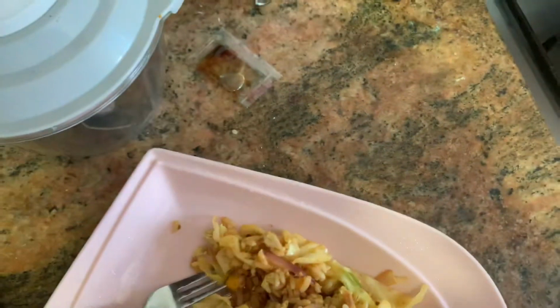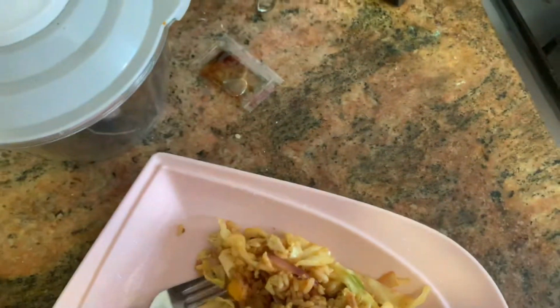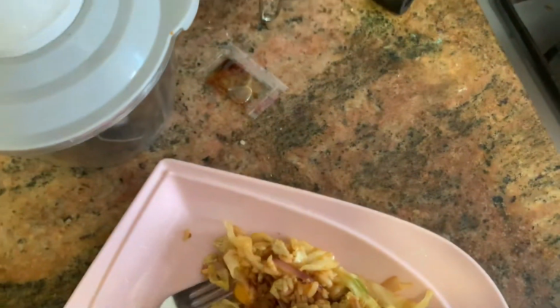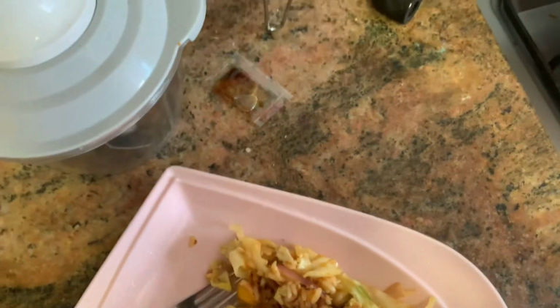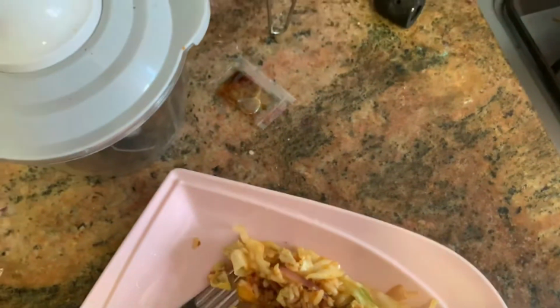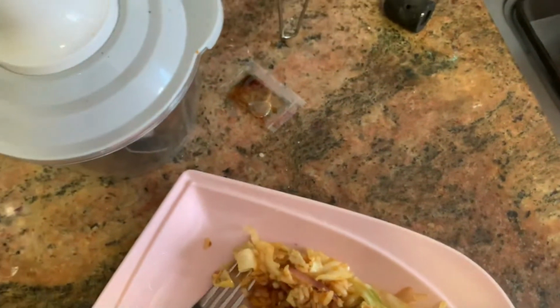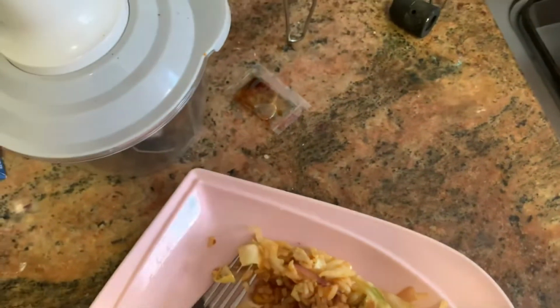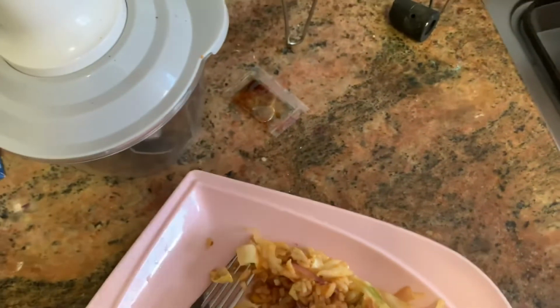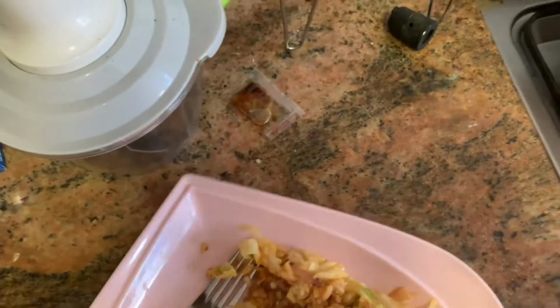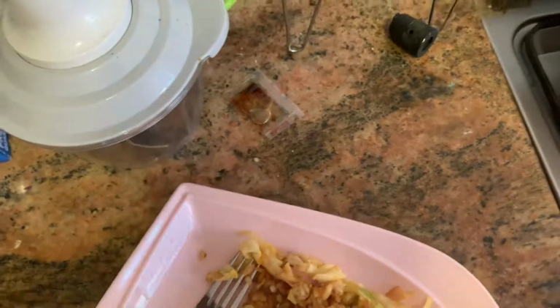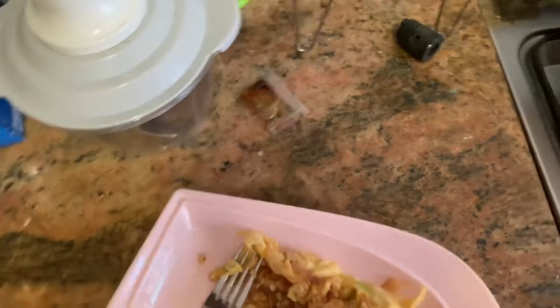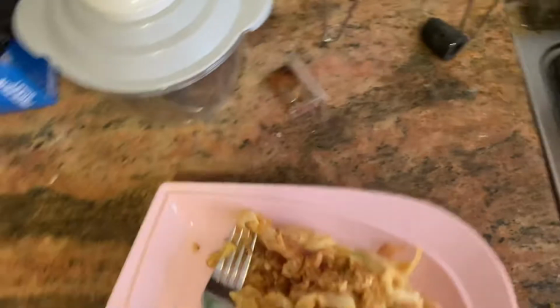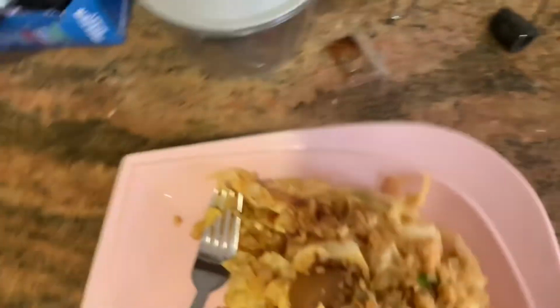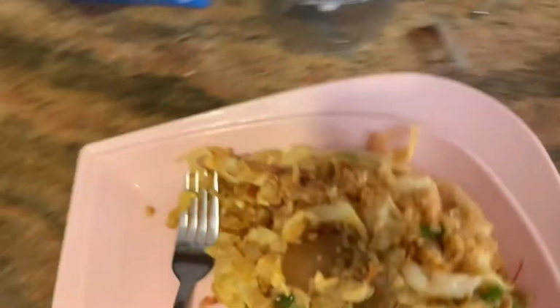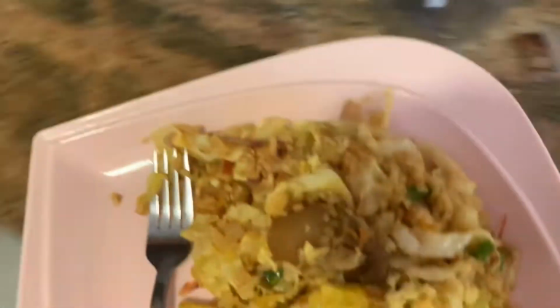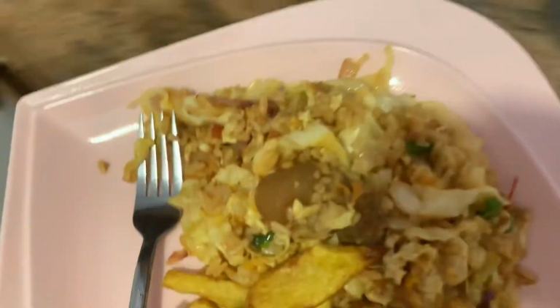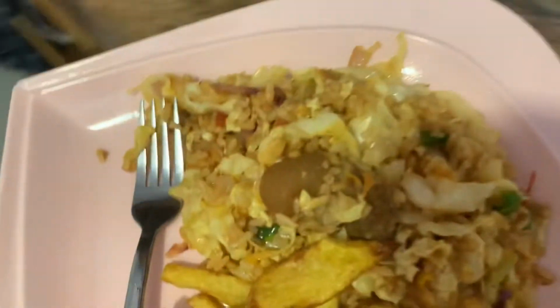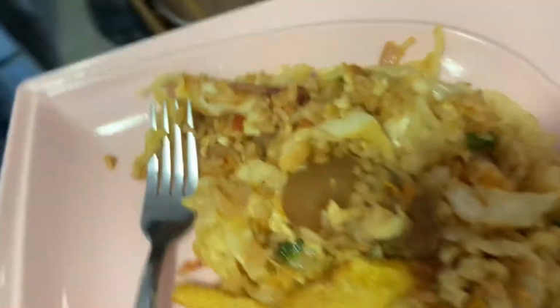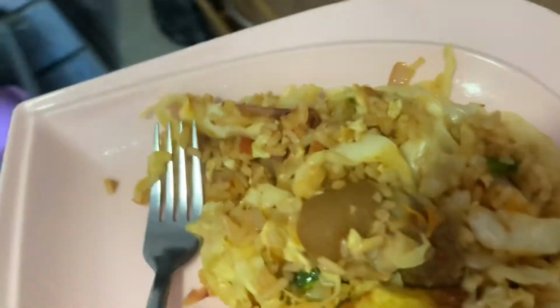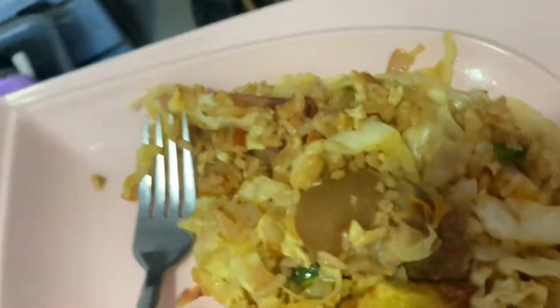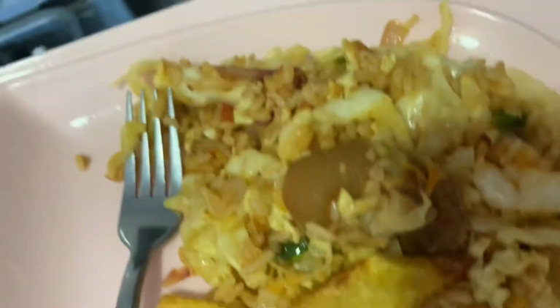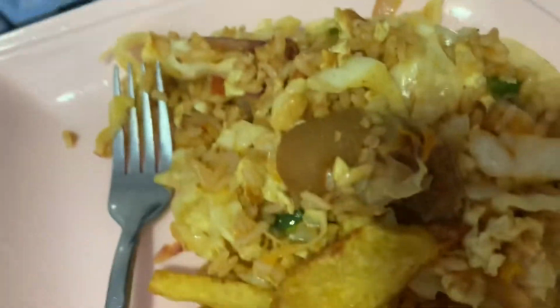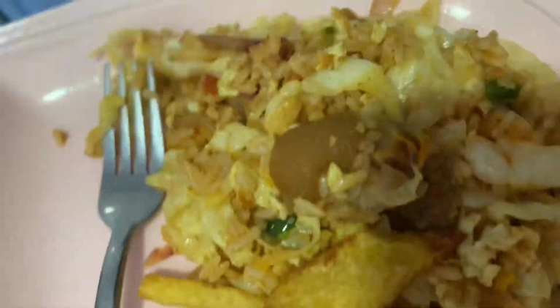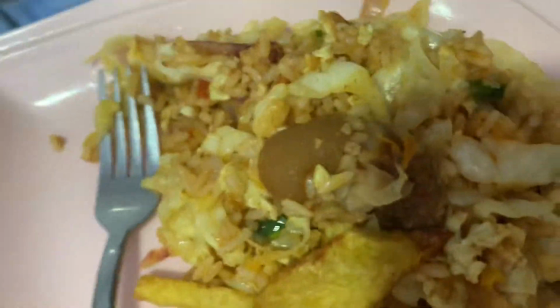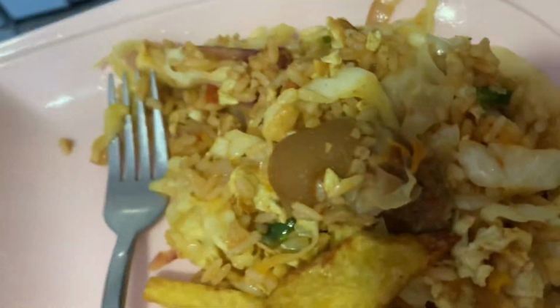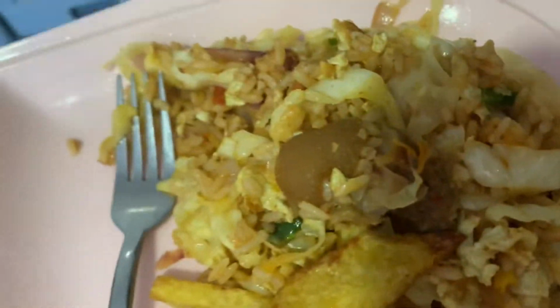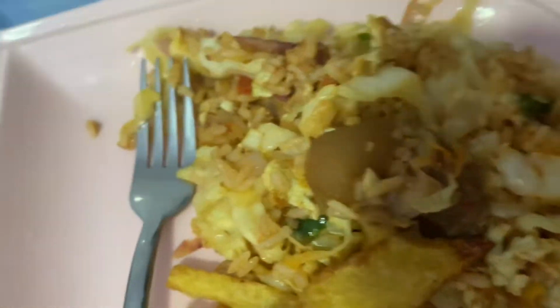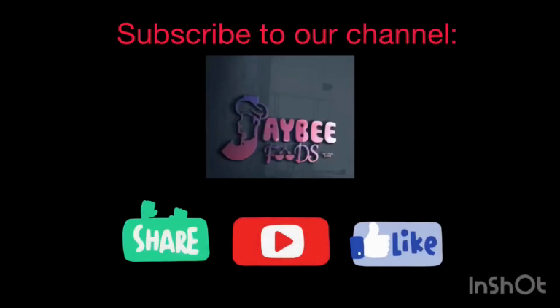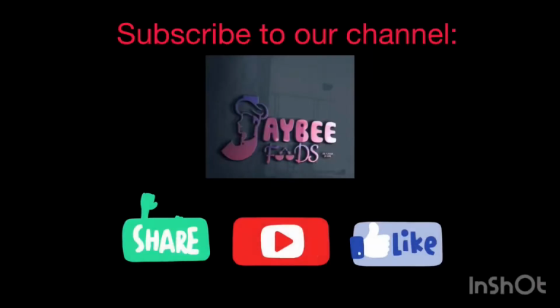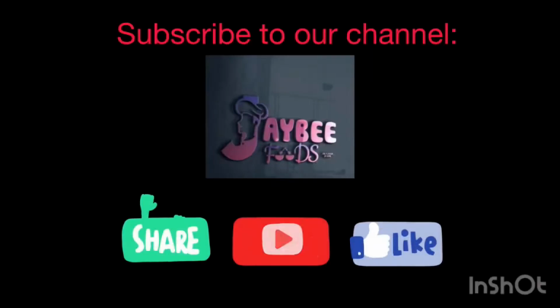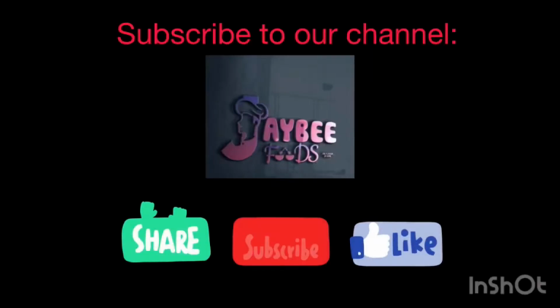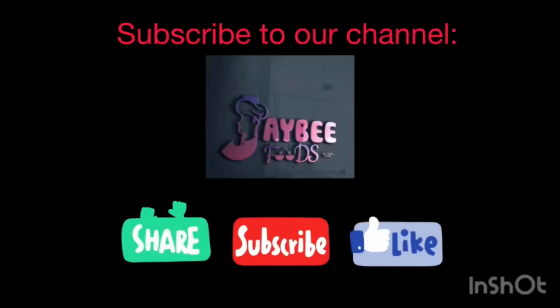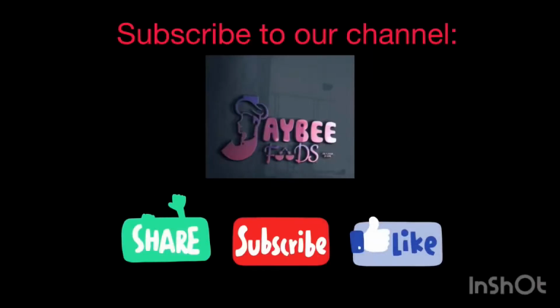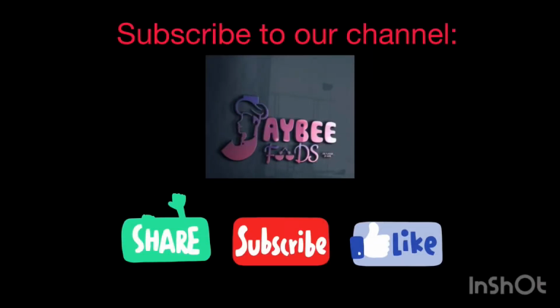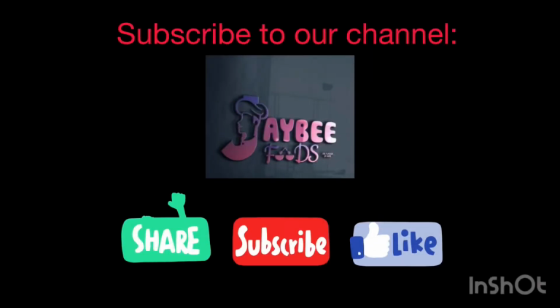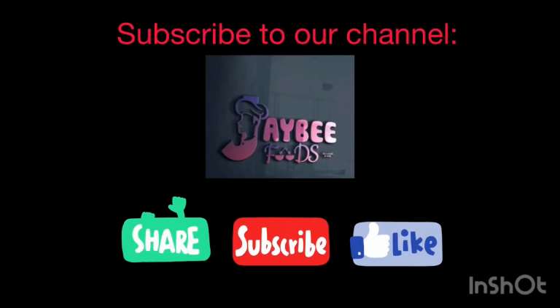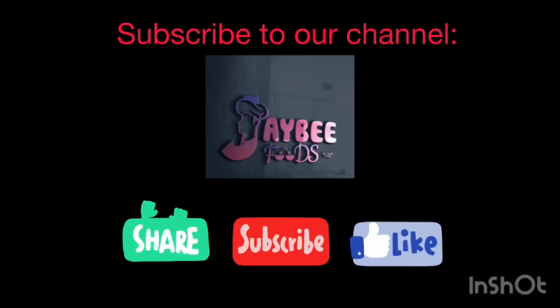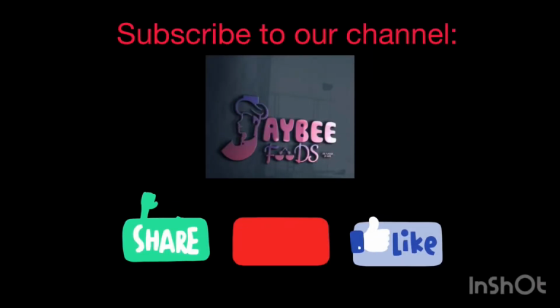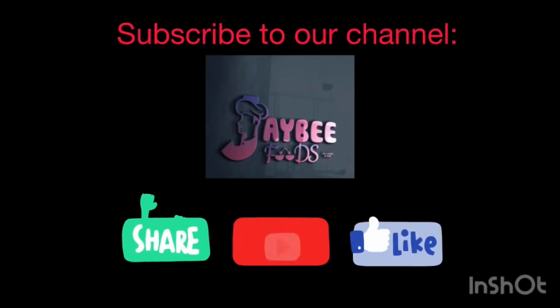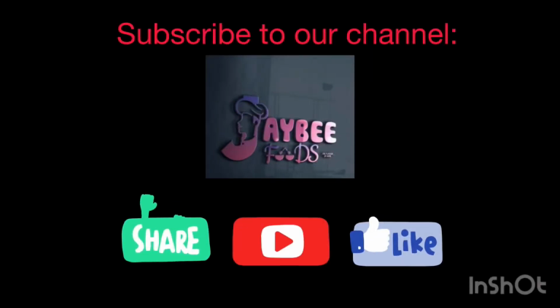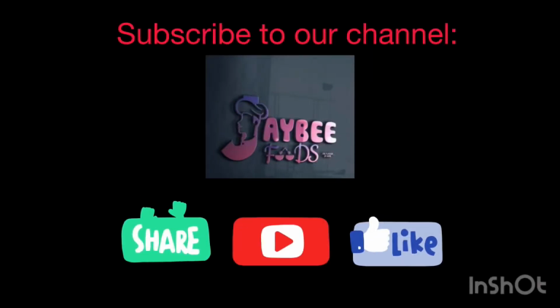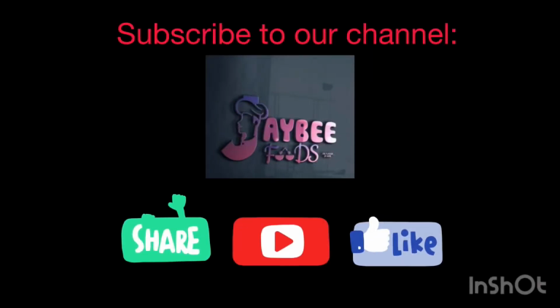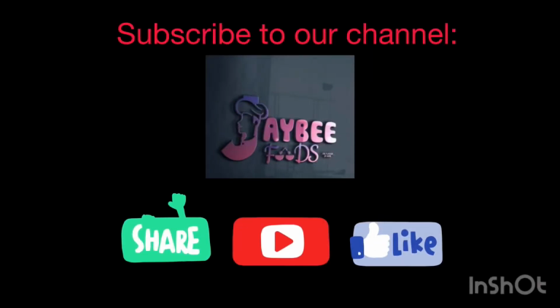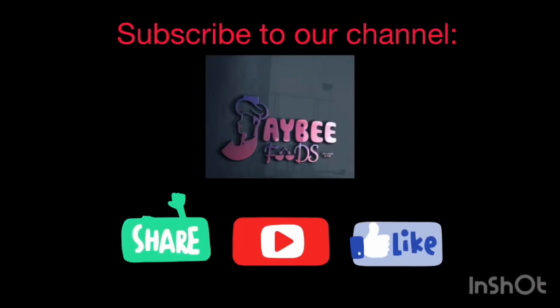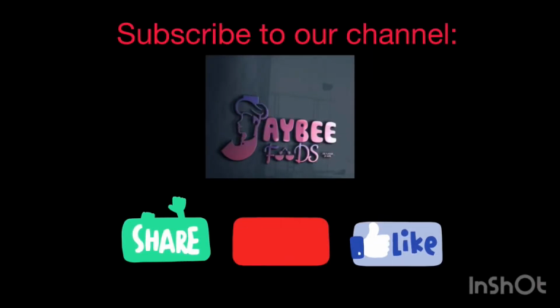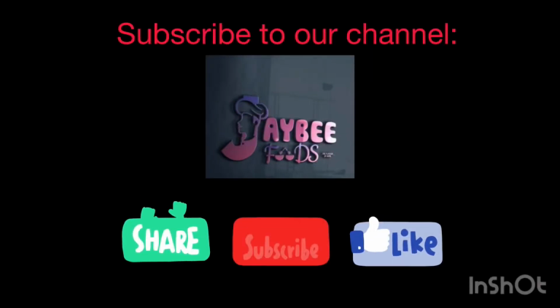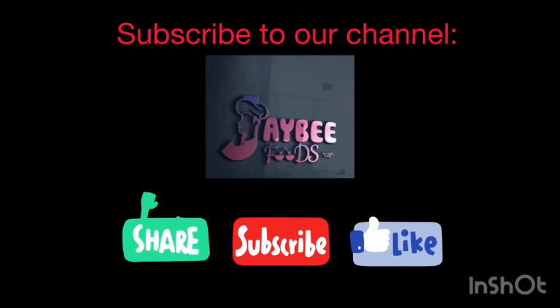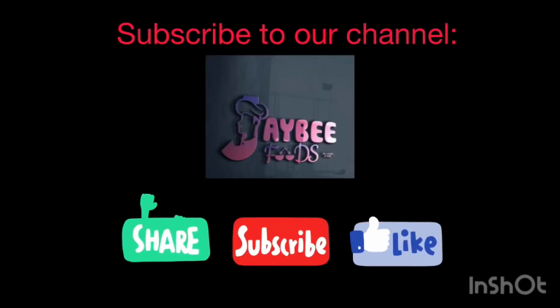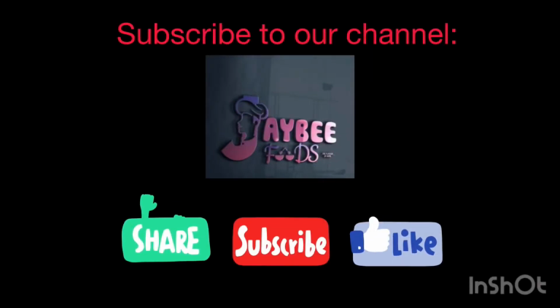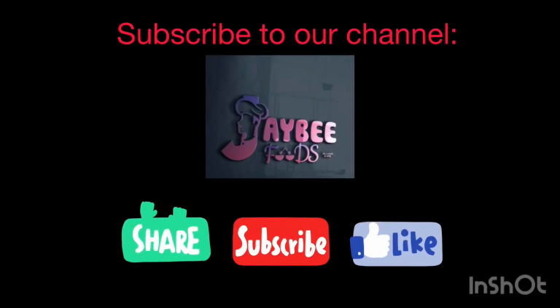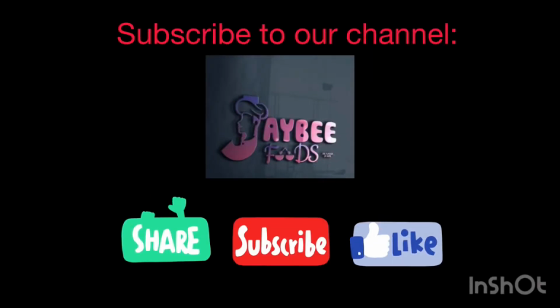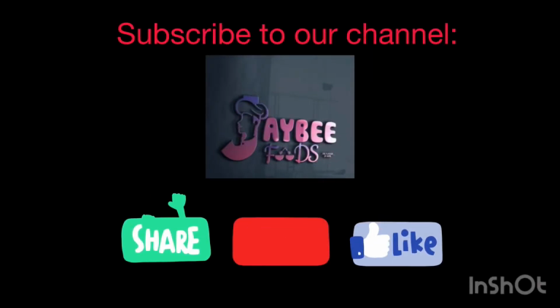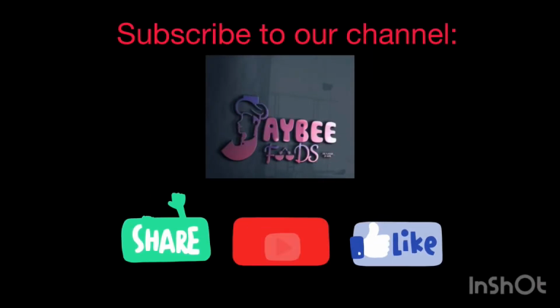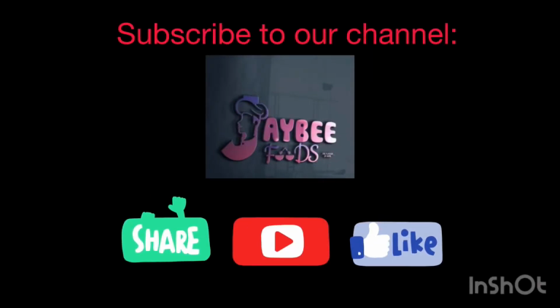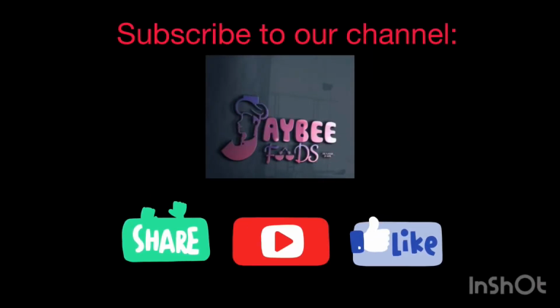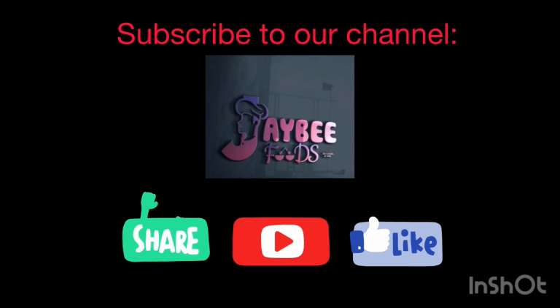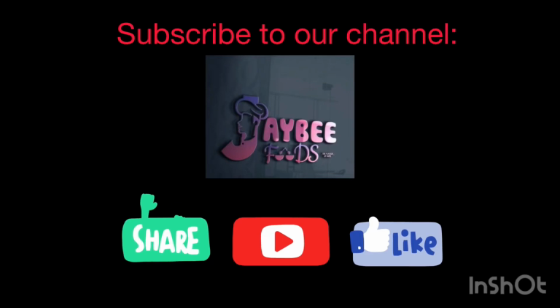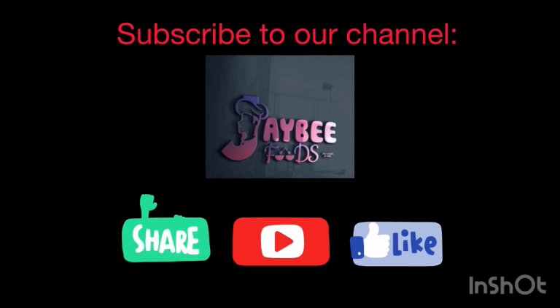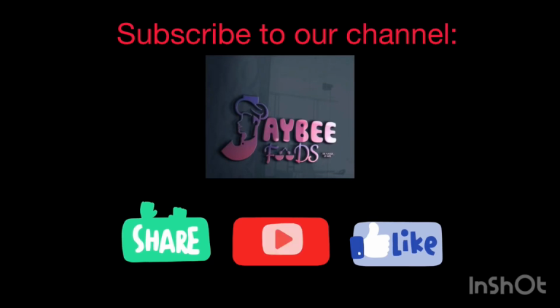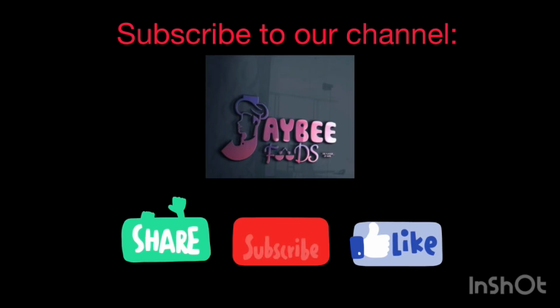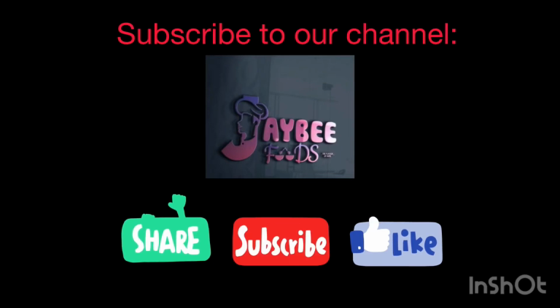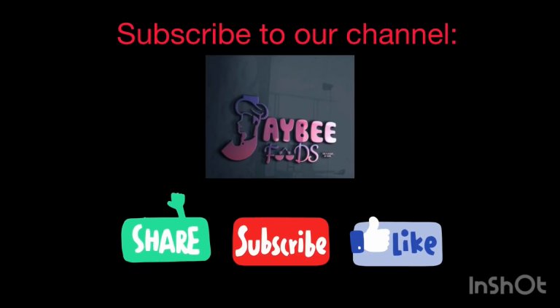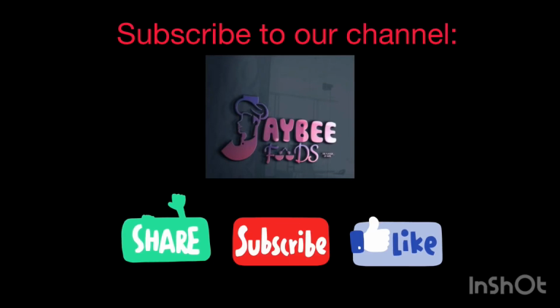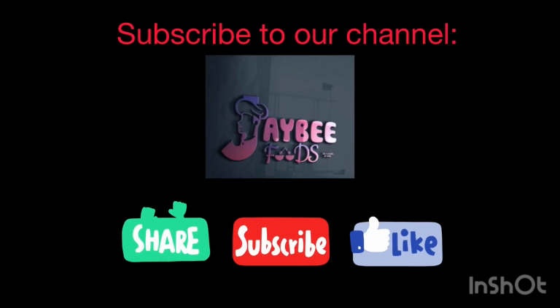Thank you guys for watching, I love you! Please do well to like, subscribe, share and comment. Thank you, bye!